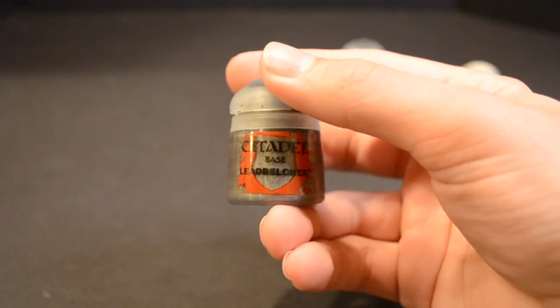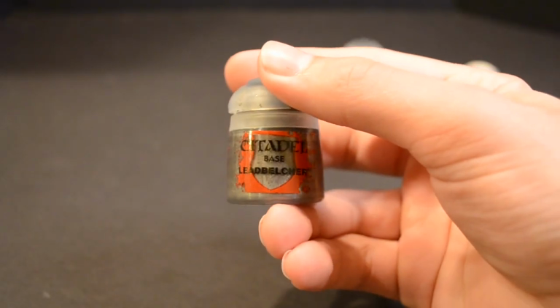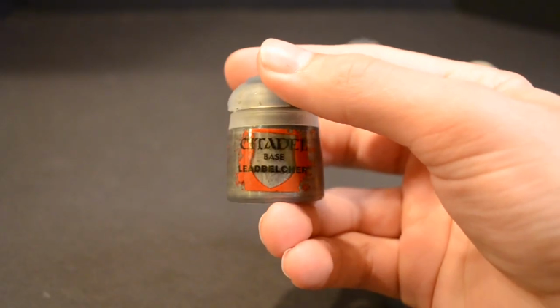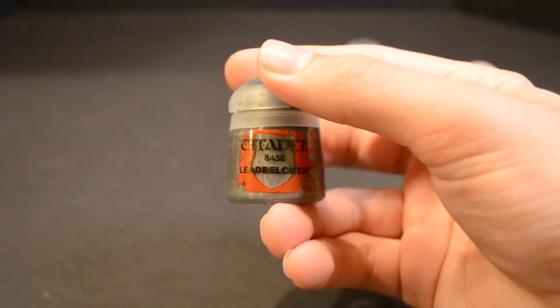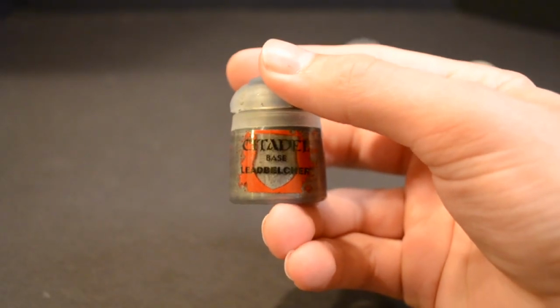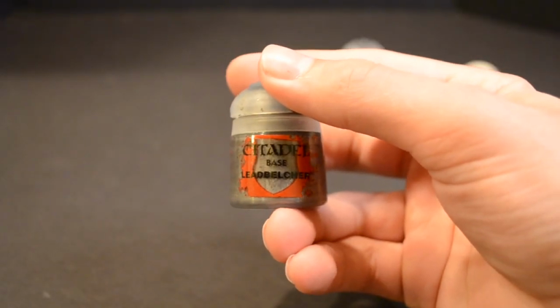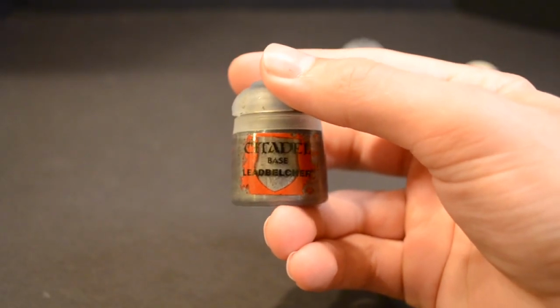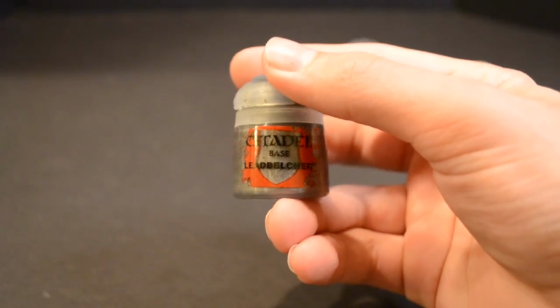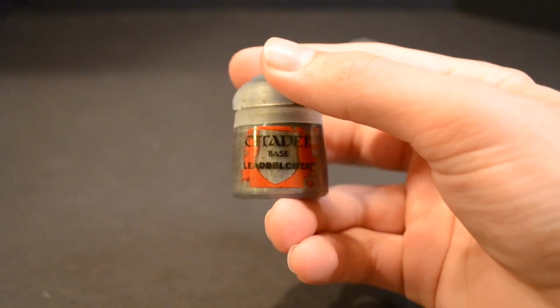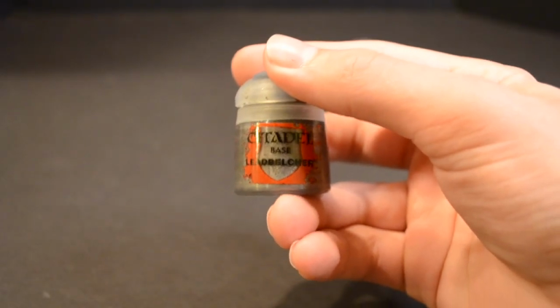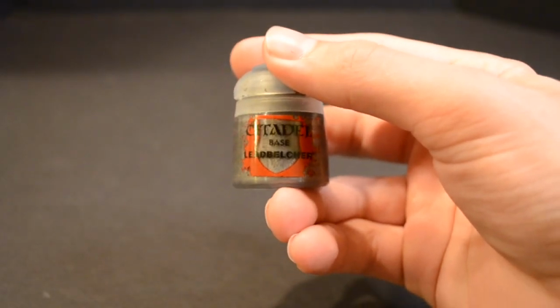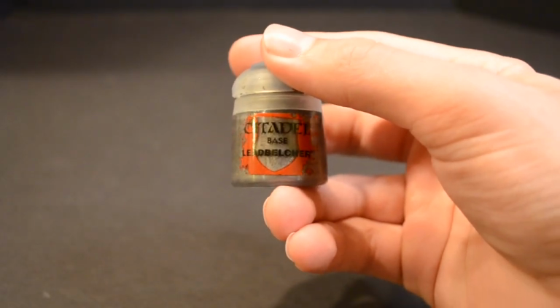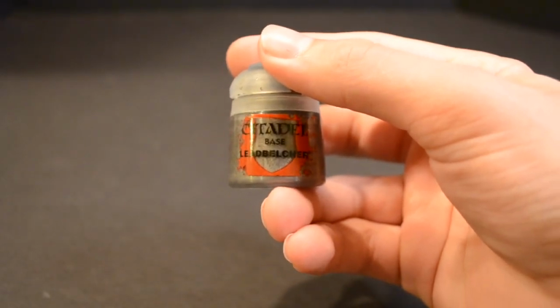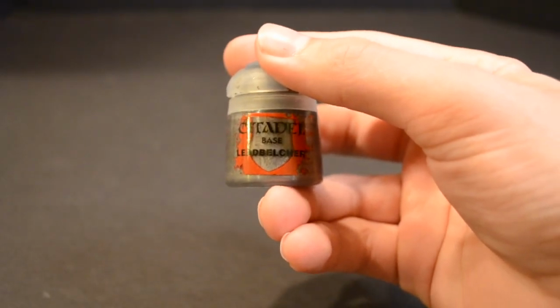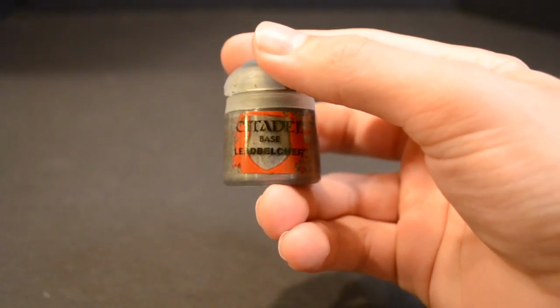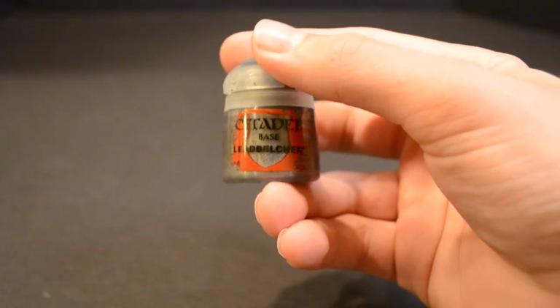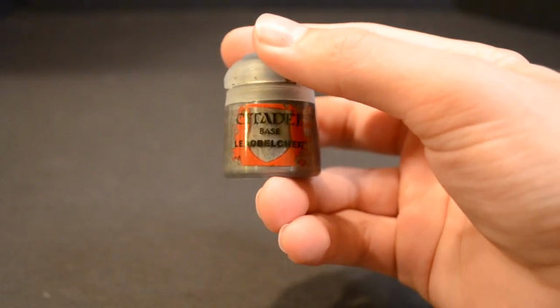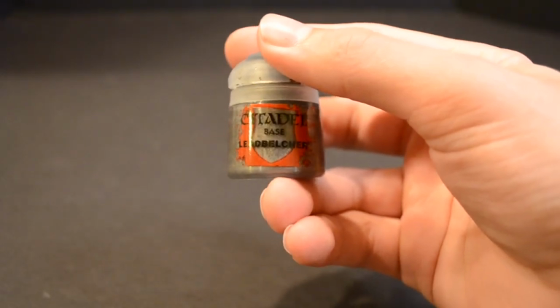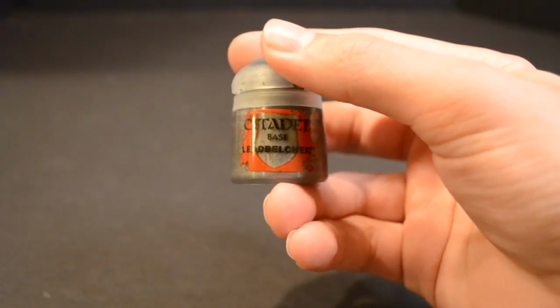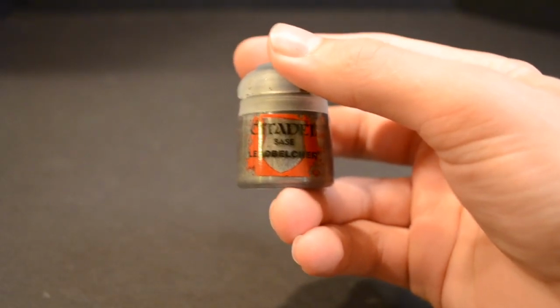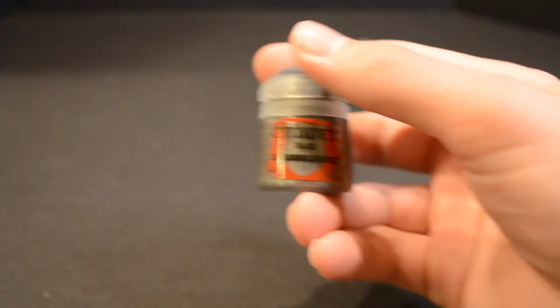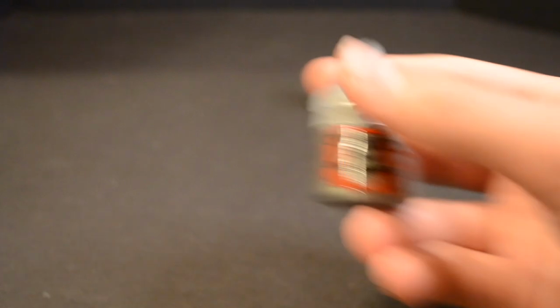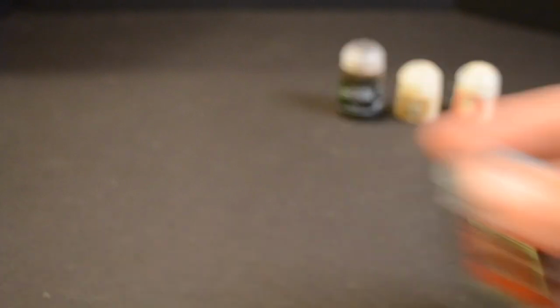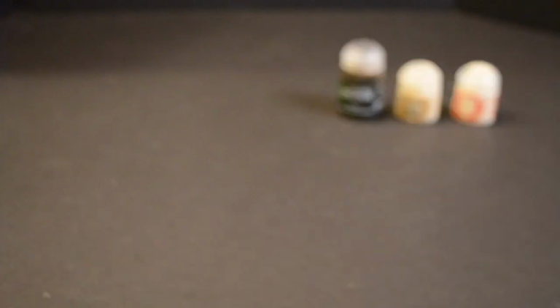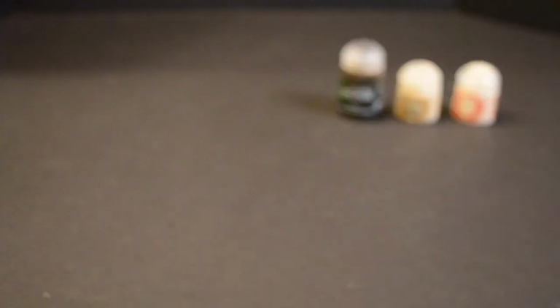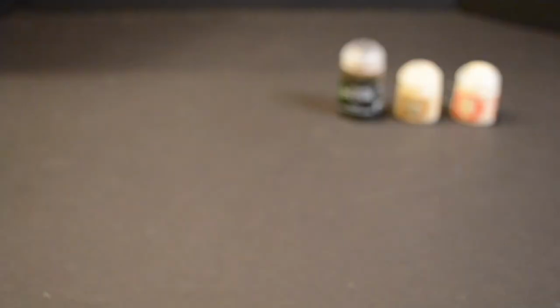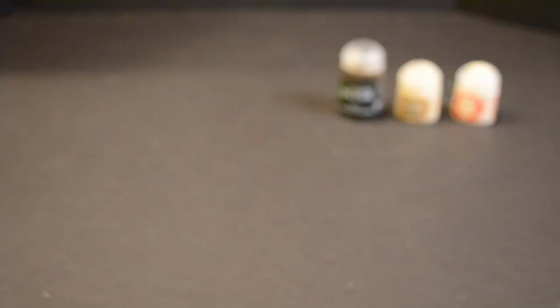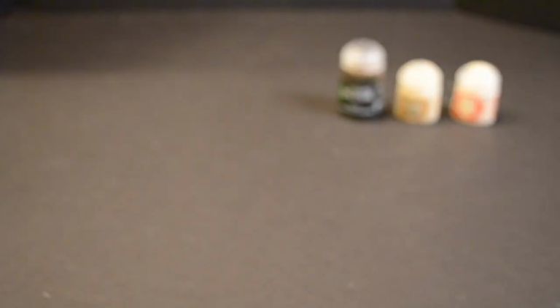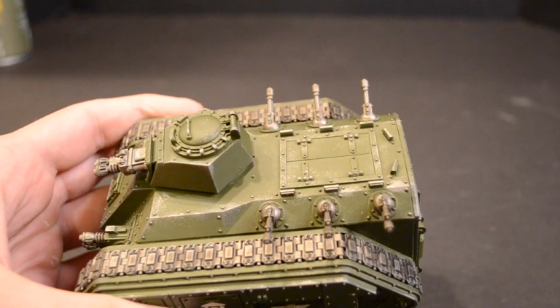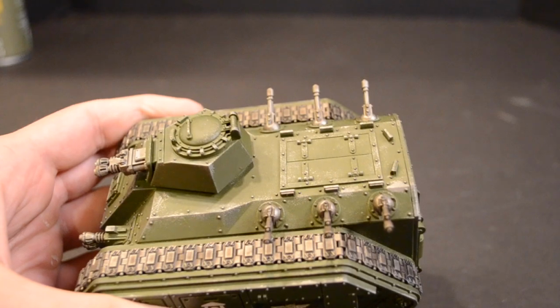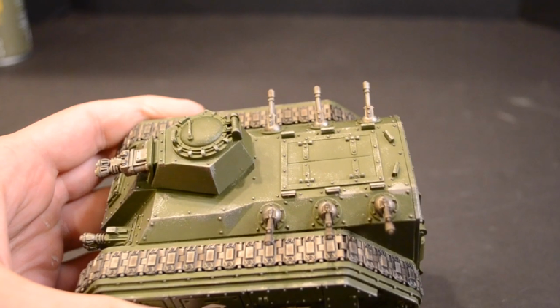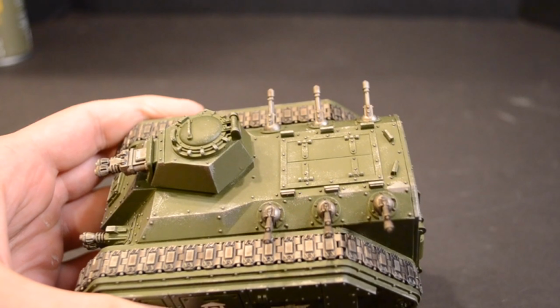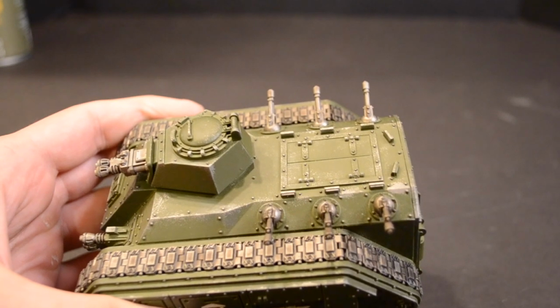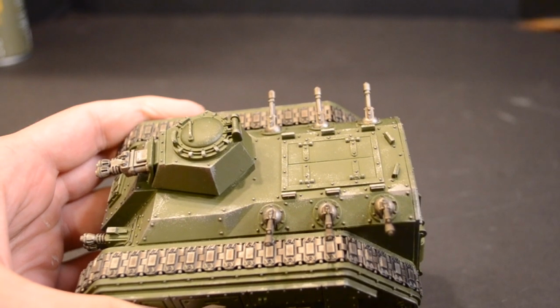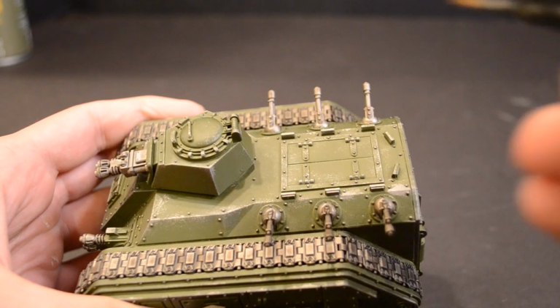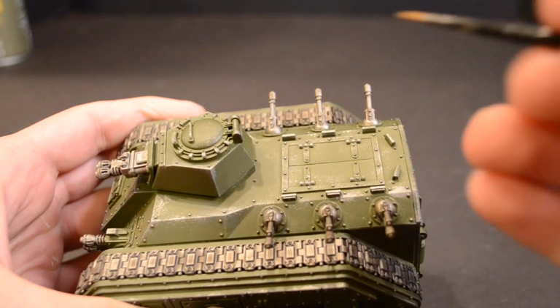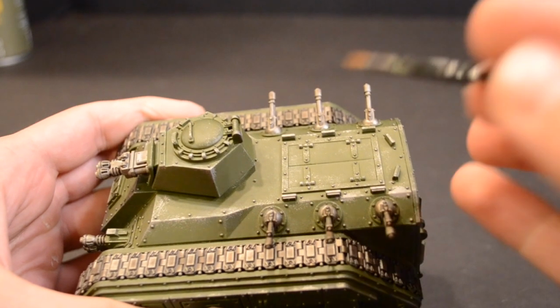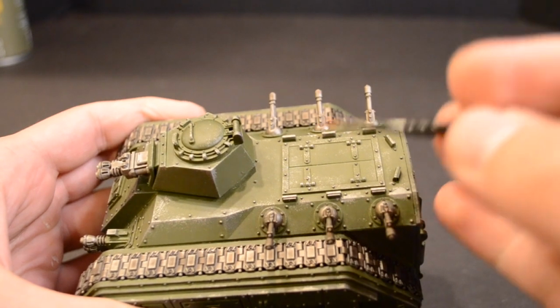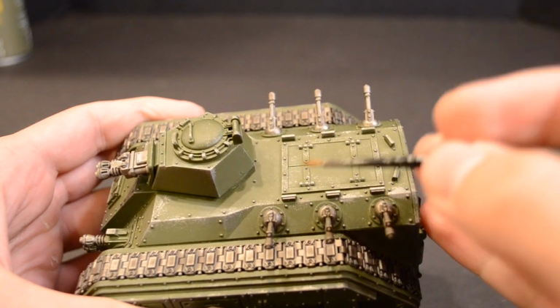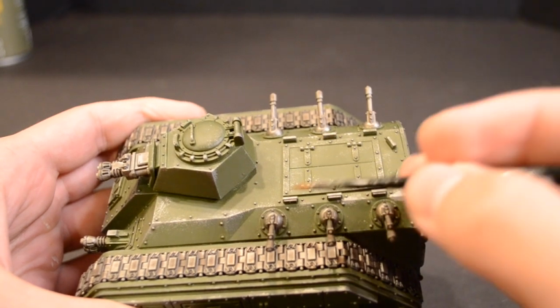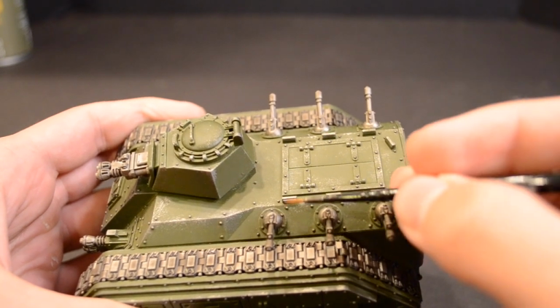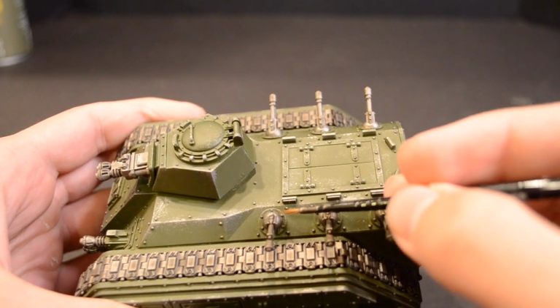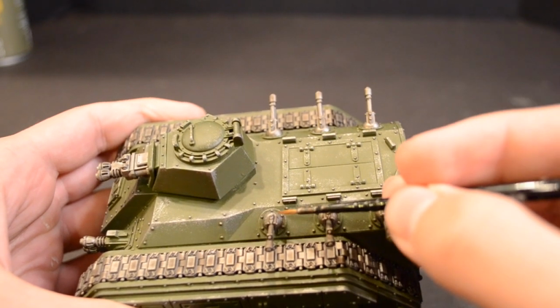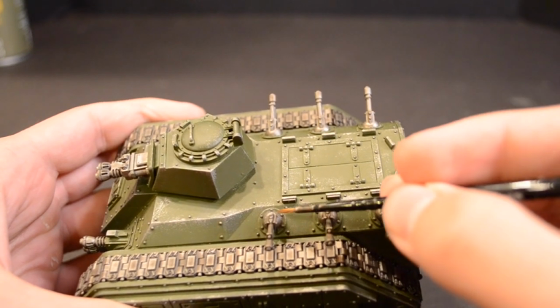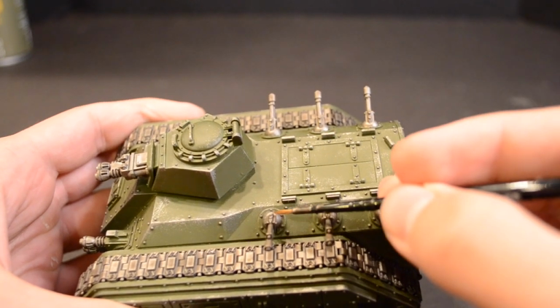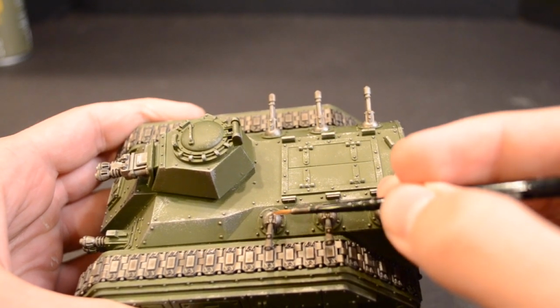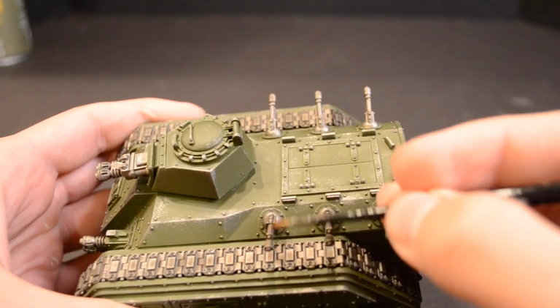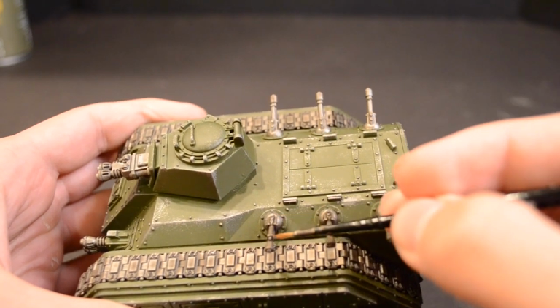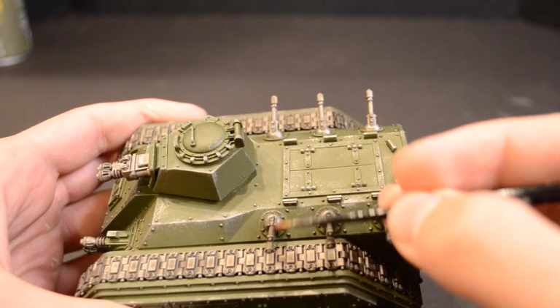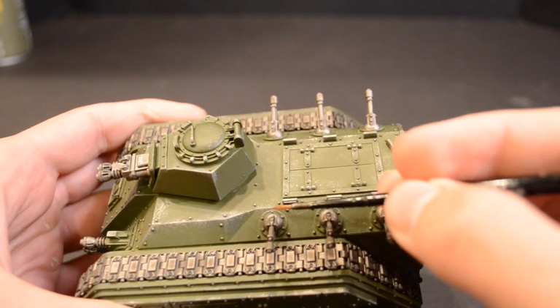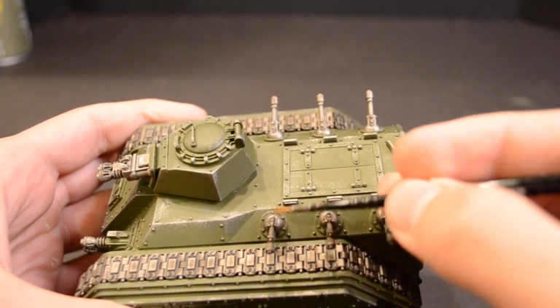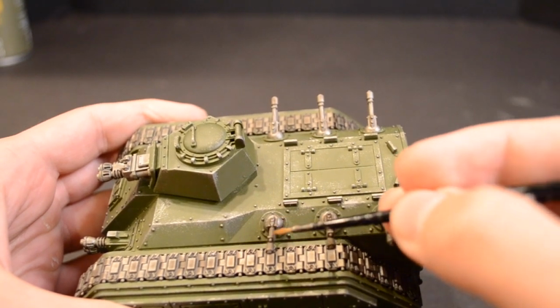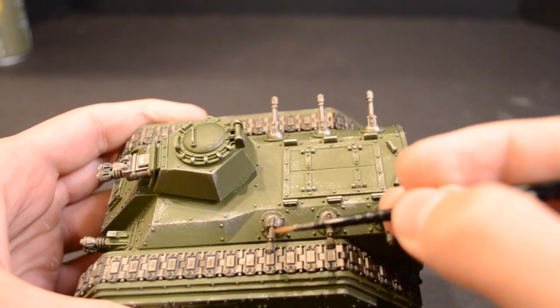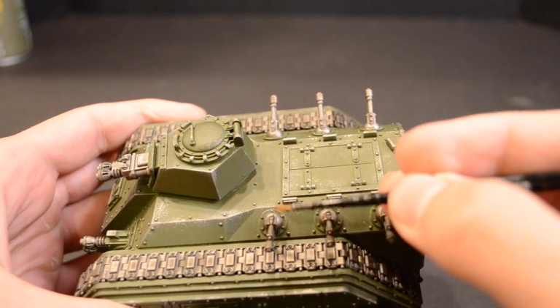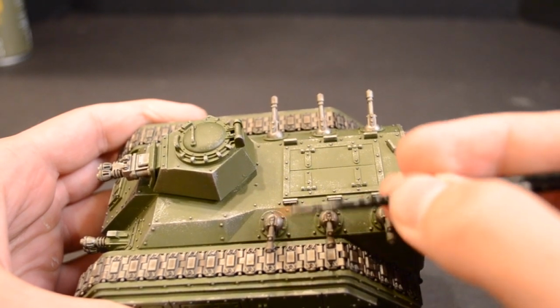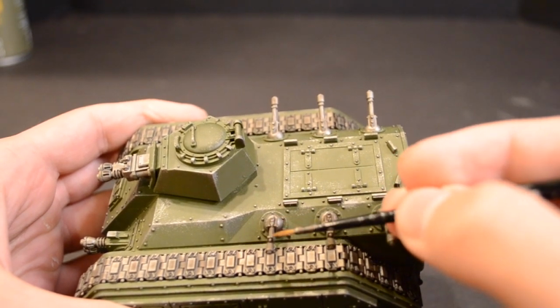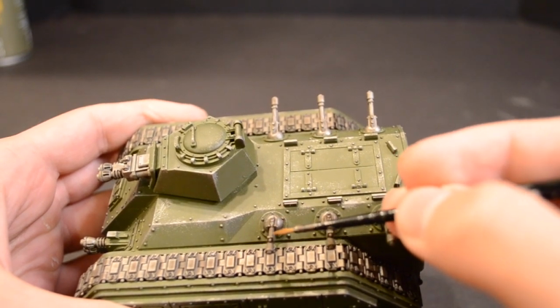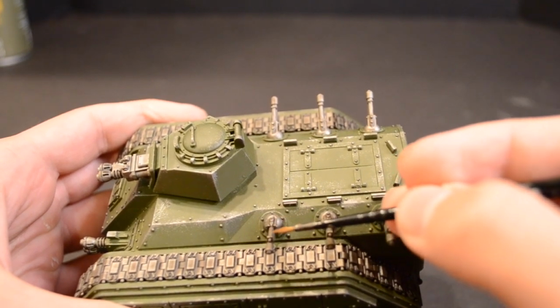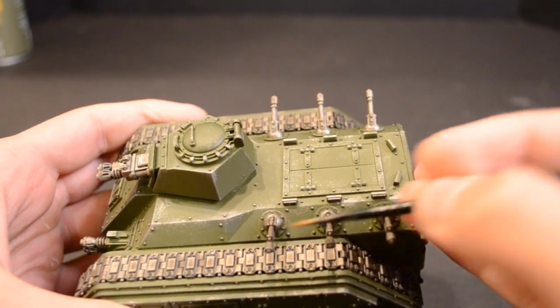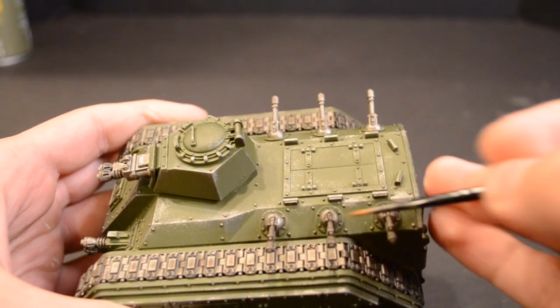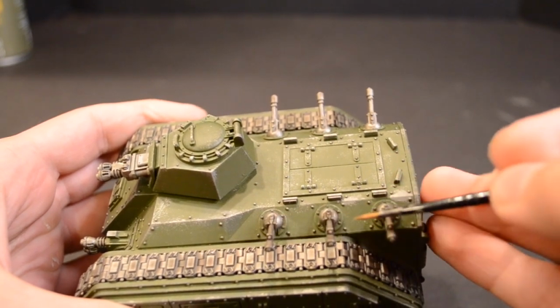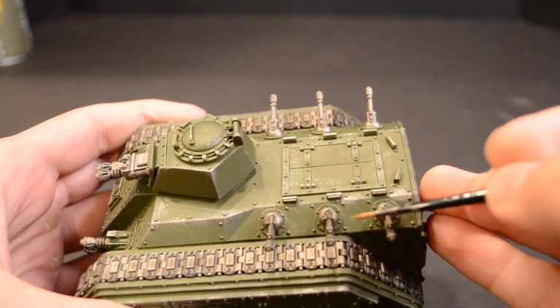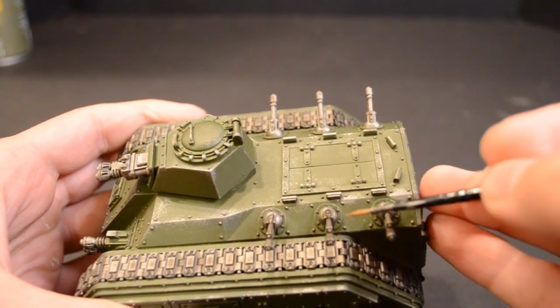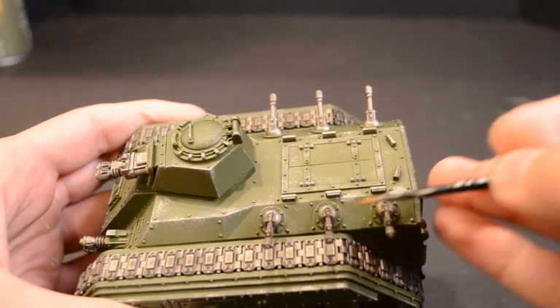Get out your pot of Lead Belcher and paint the lascannons and silver details, taking extra care not to get any paint on the dark green surfaces you just sprayed.